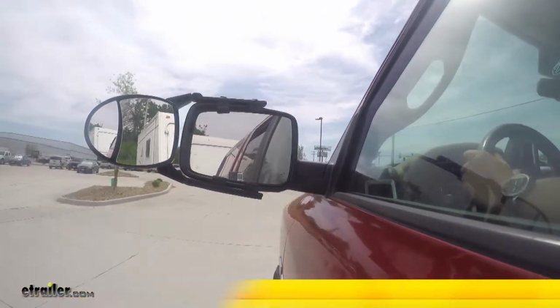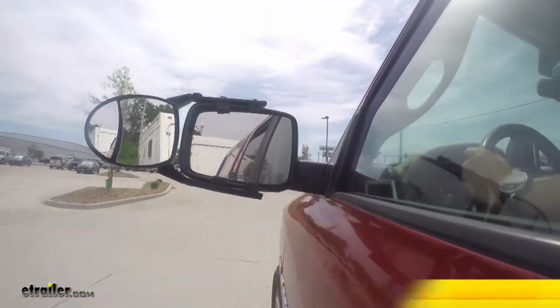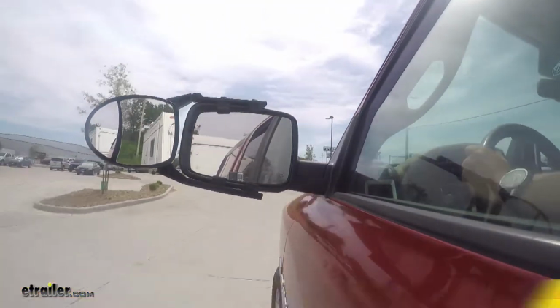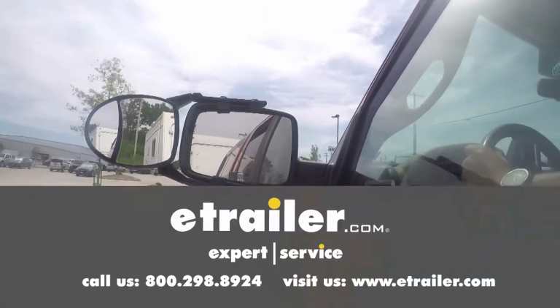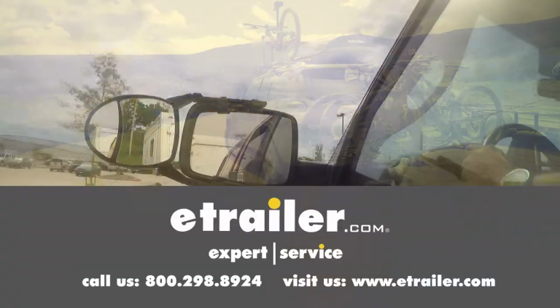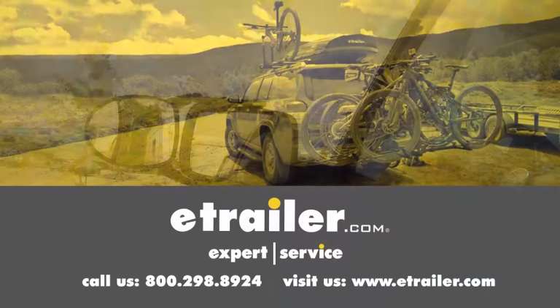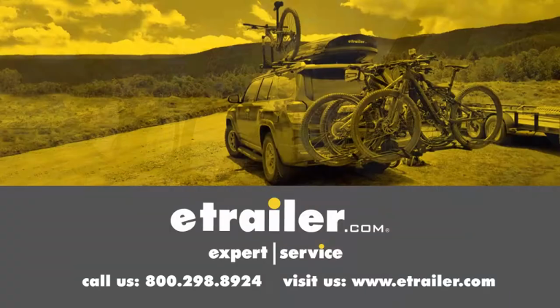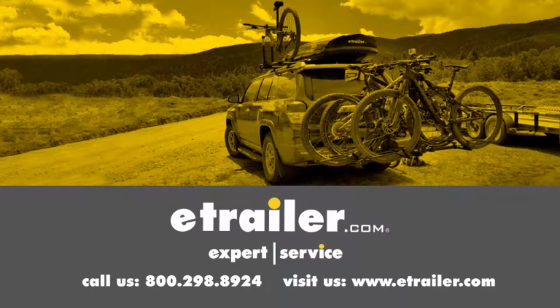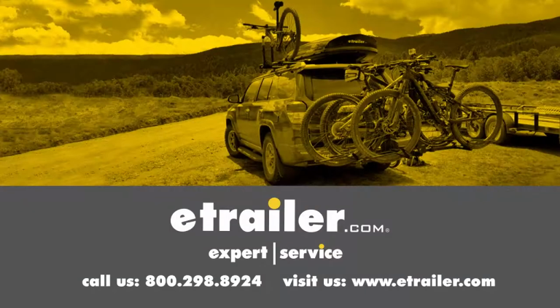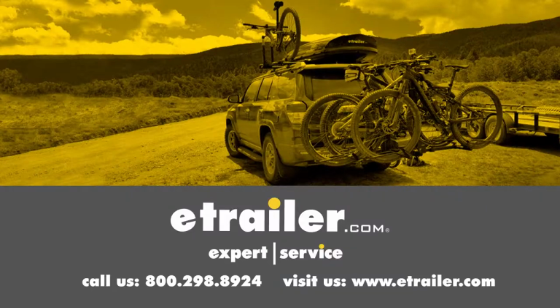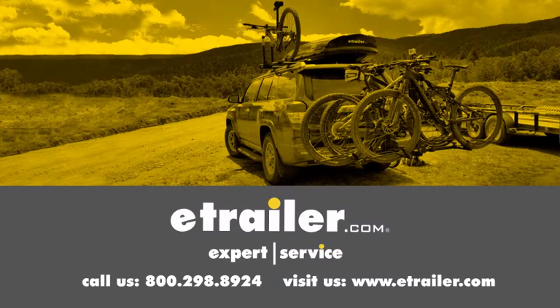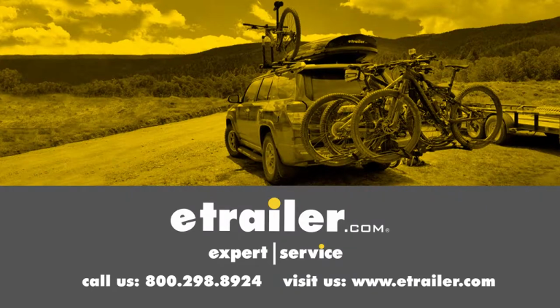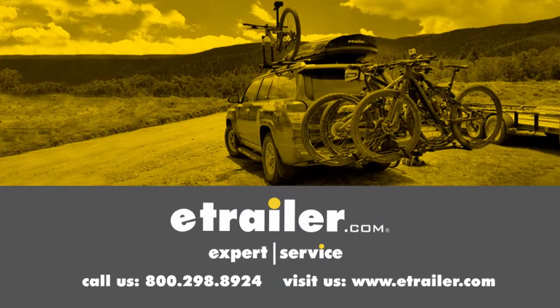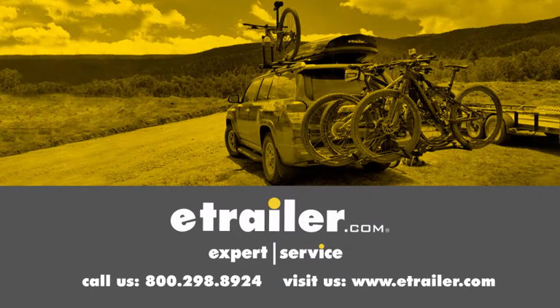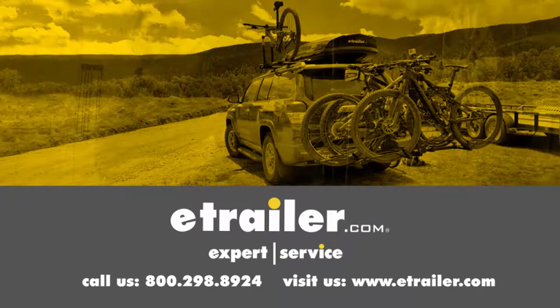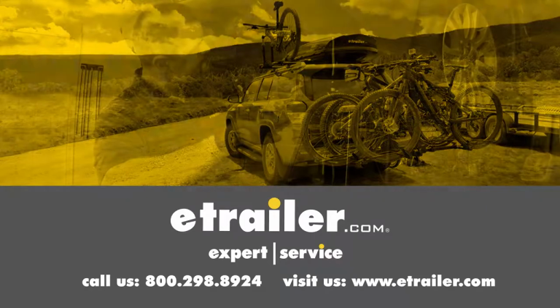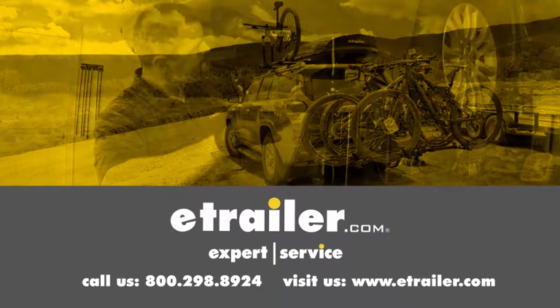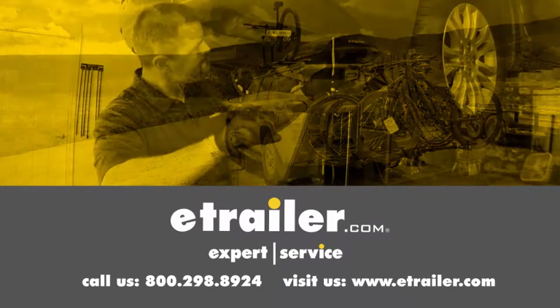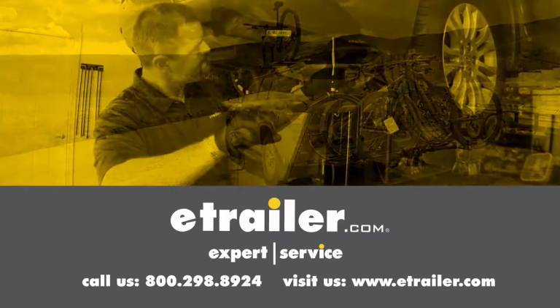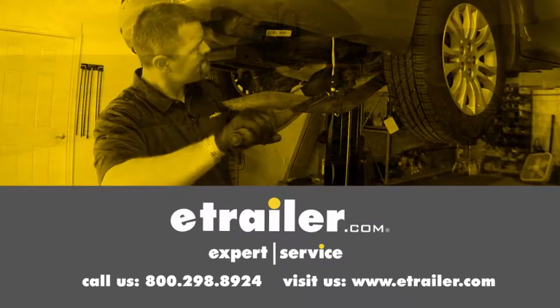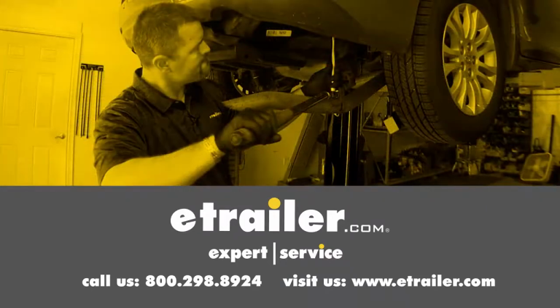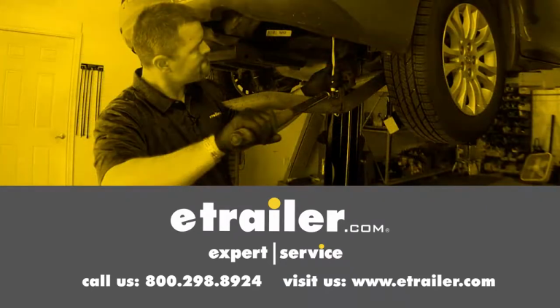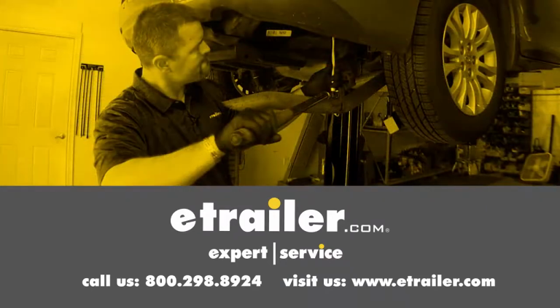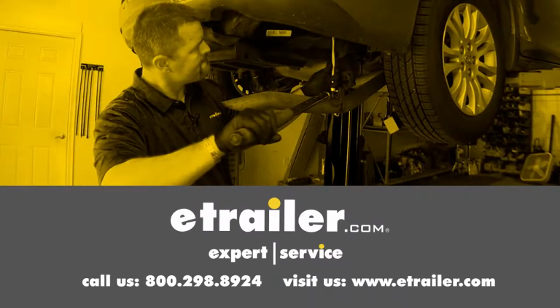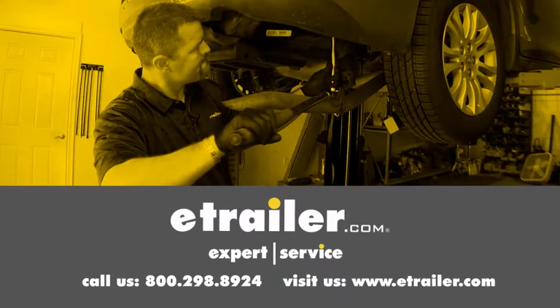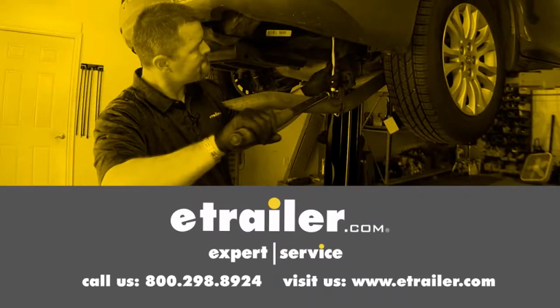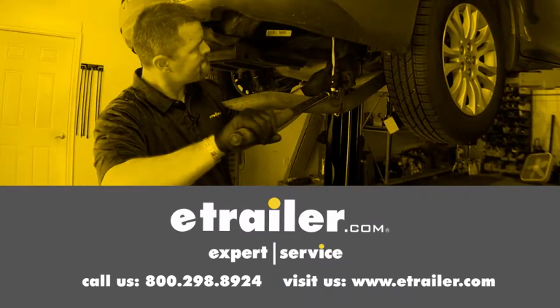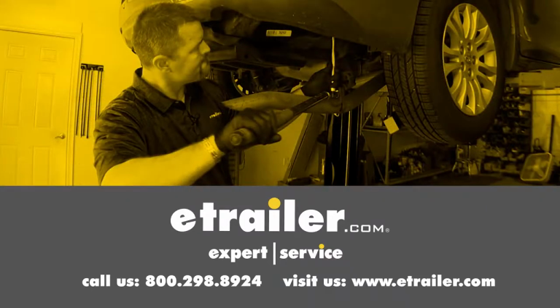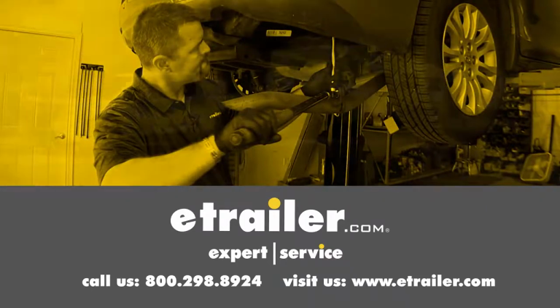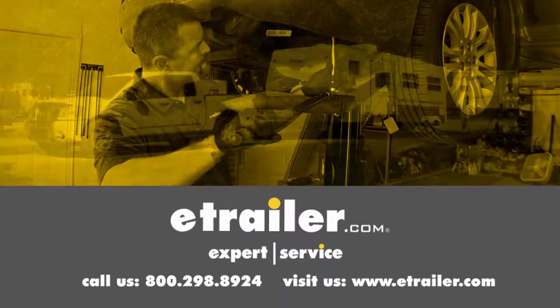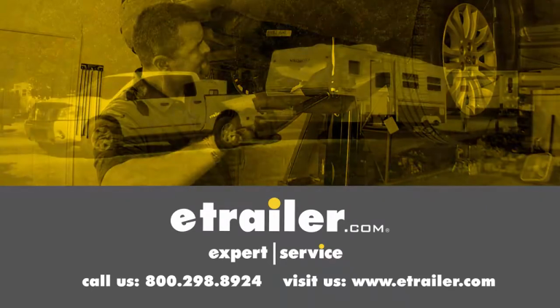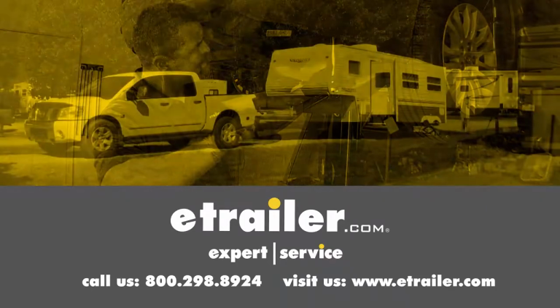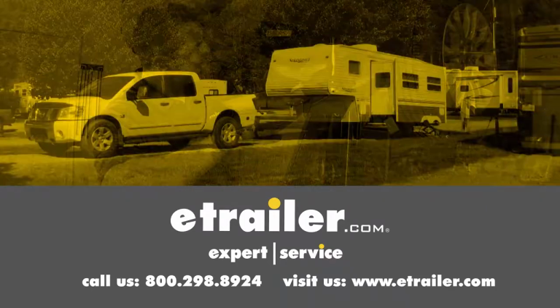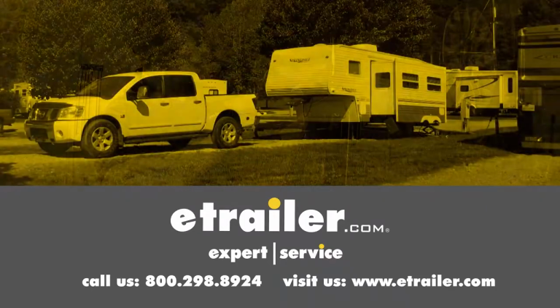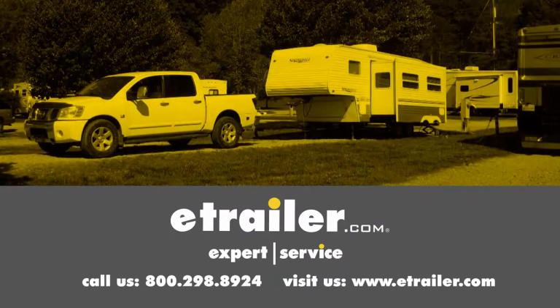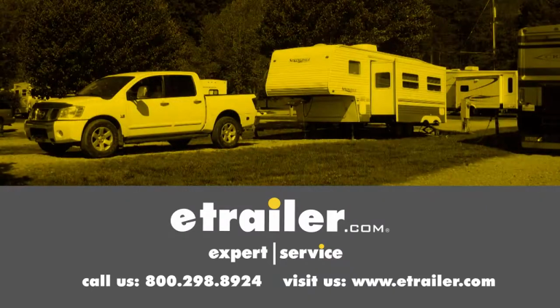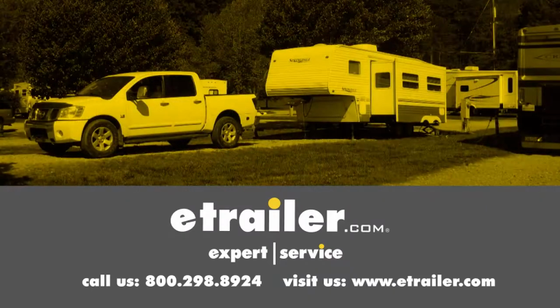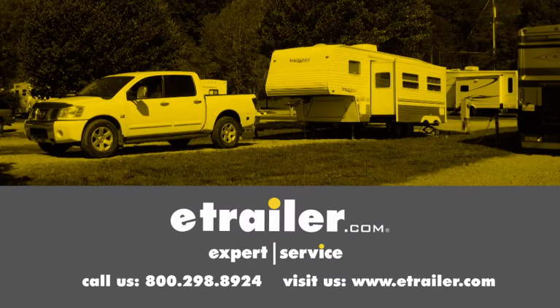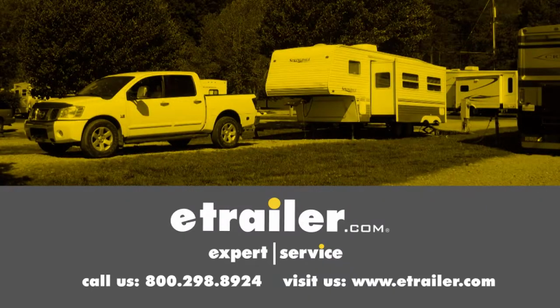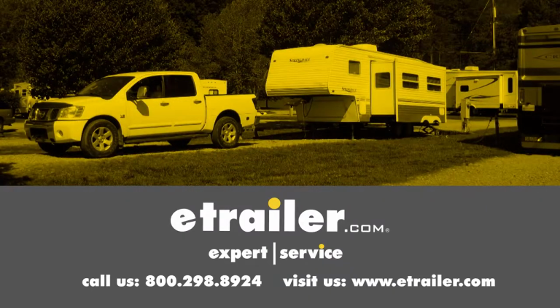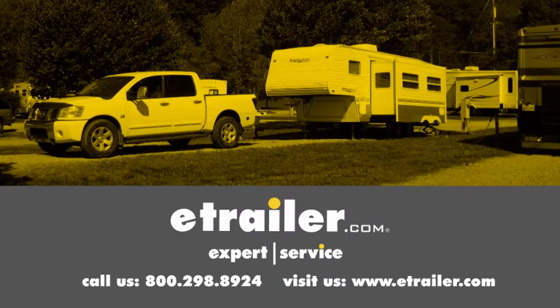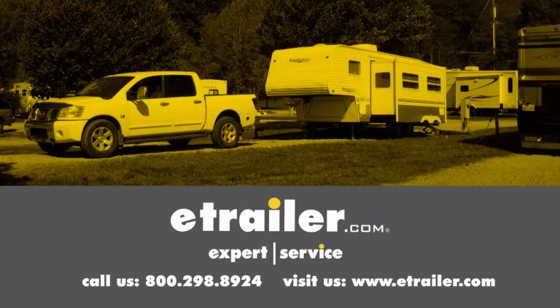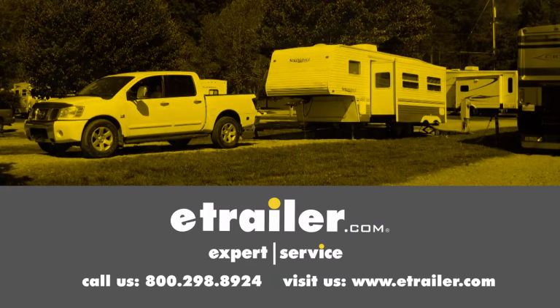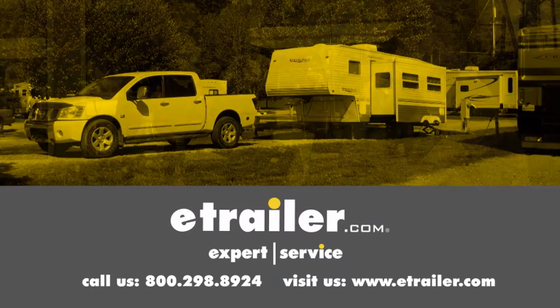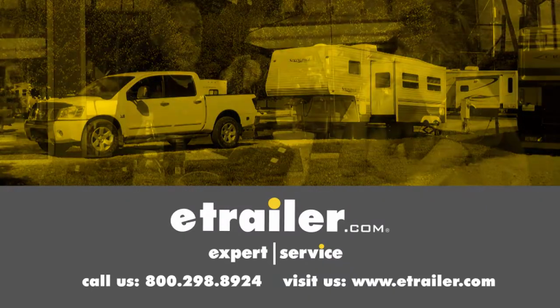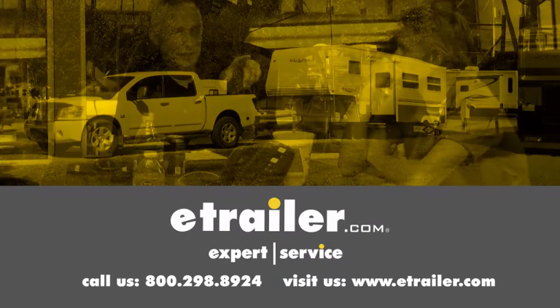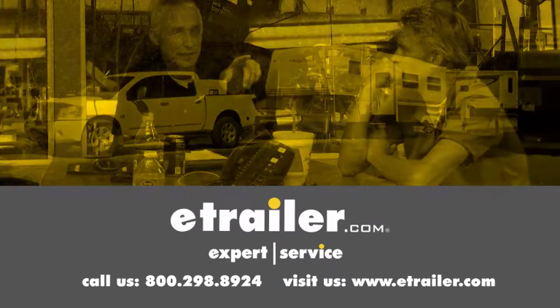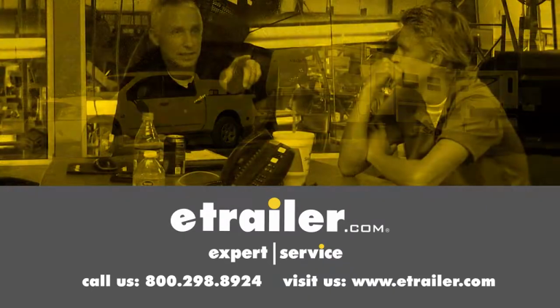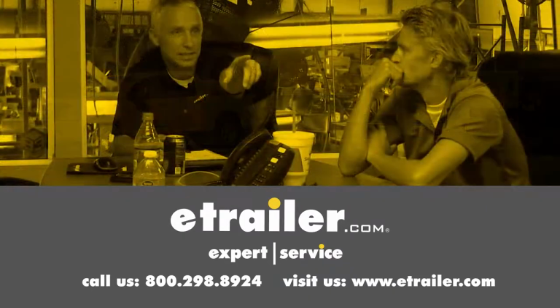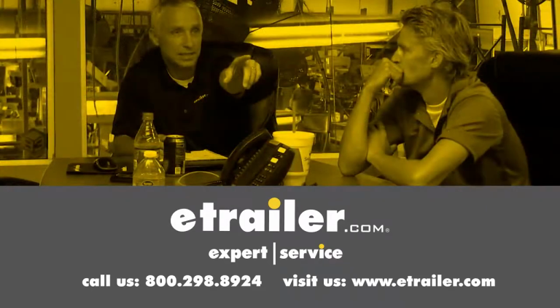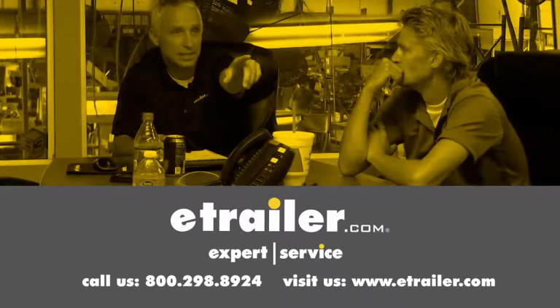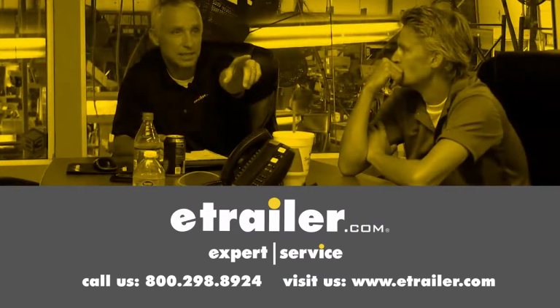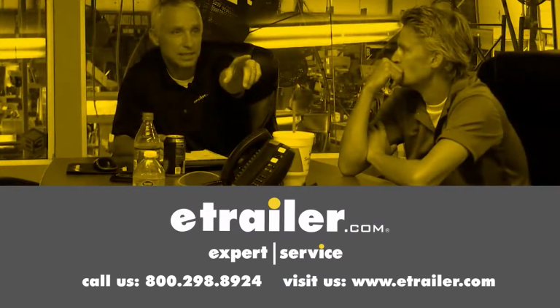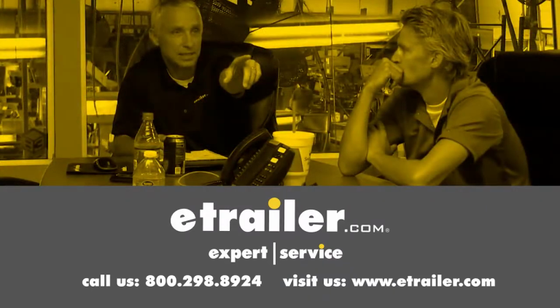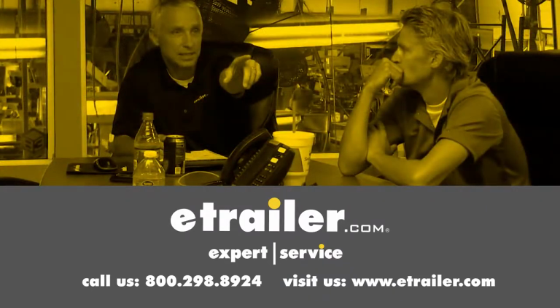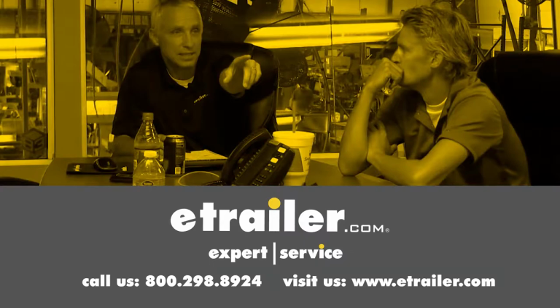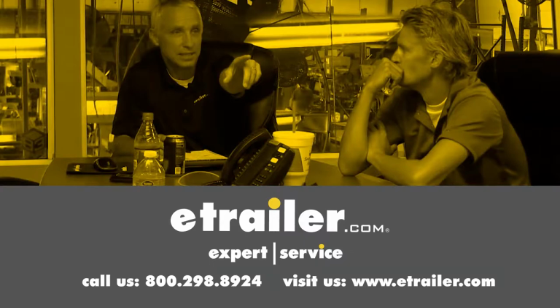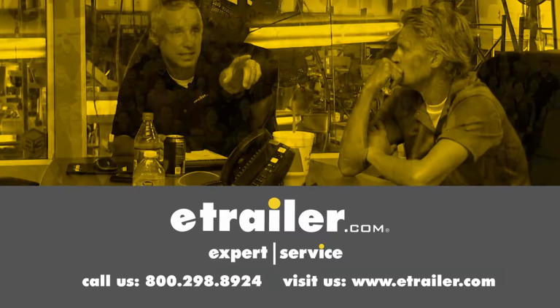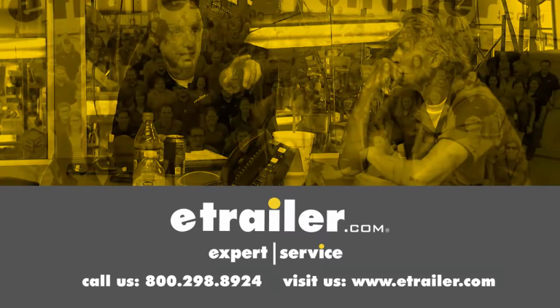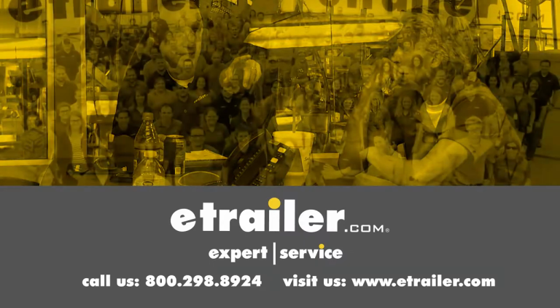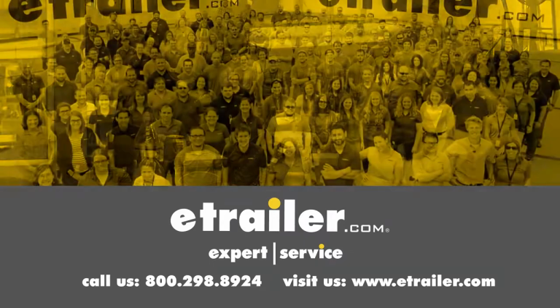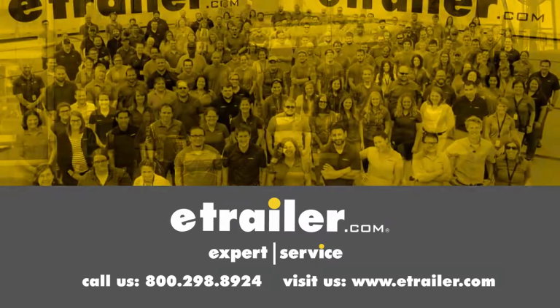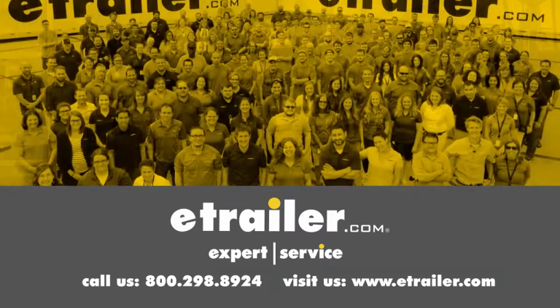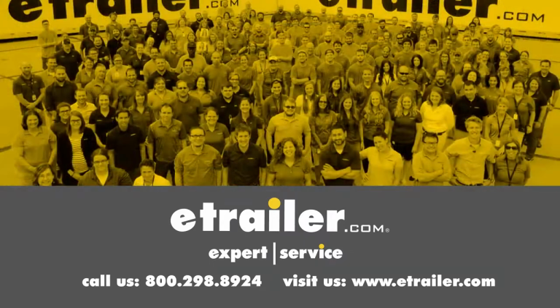Thanks for watching. Click the link in our description below to shop, learn more, or visit us at eTrailer.com. And leave us a comment if you have any questions.